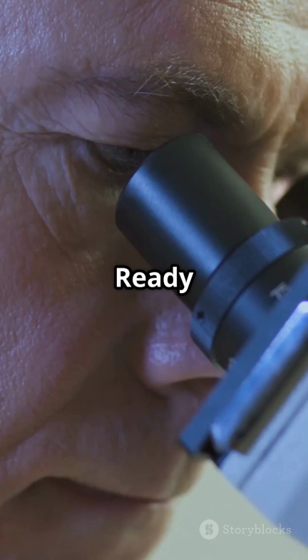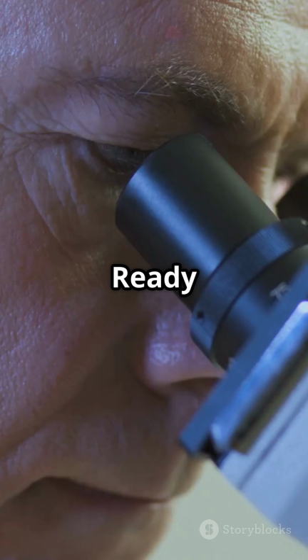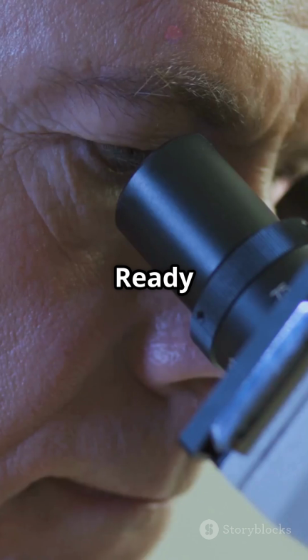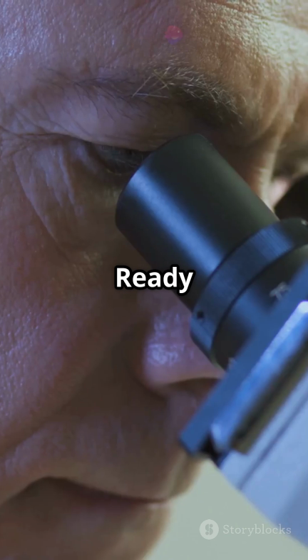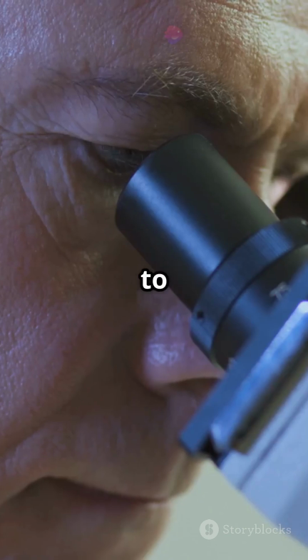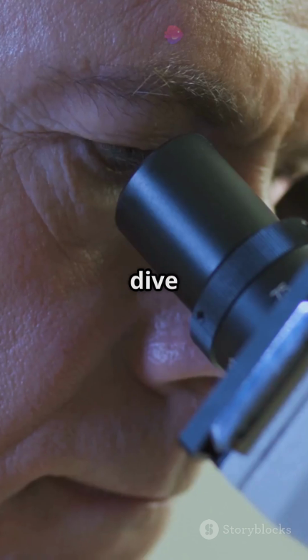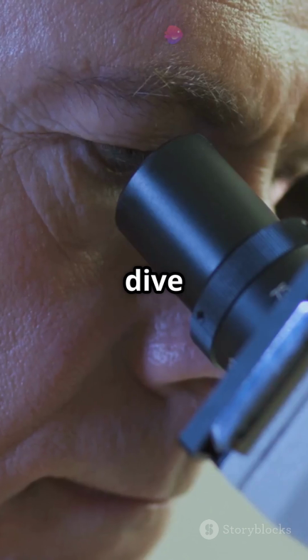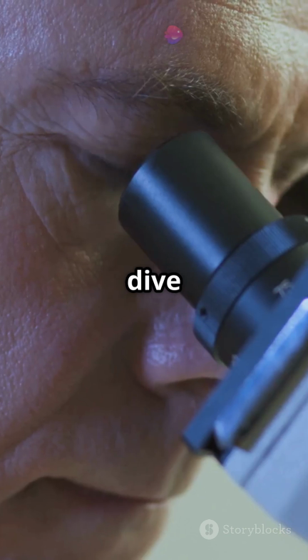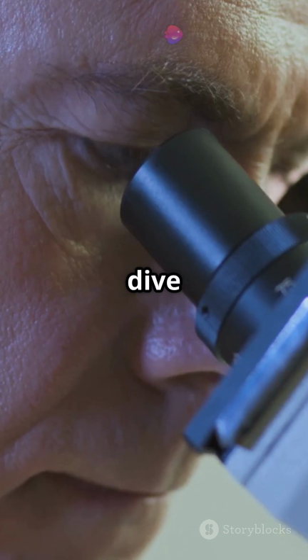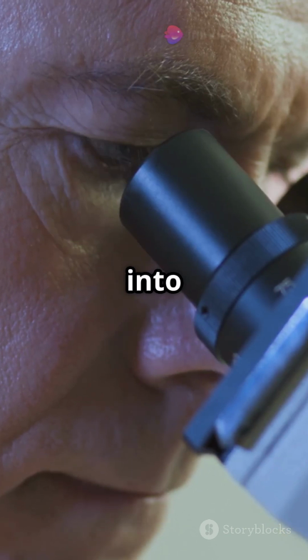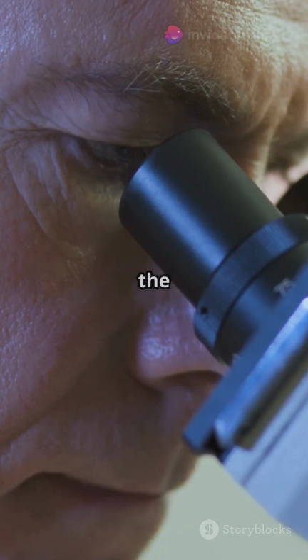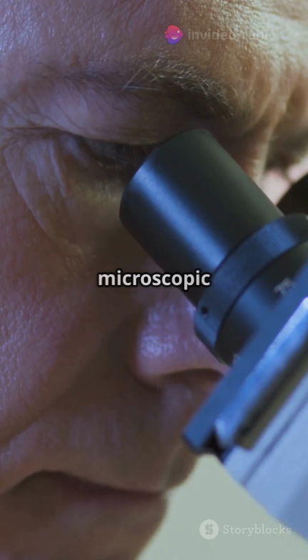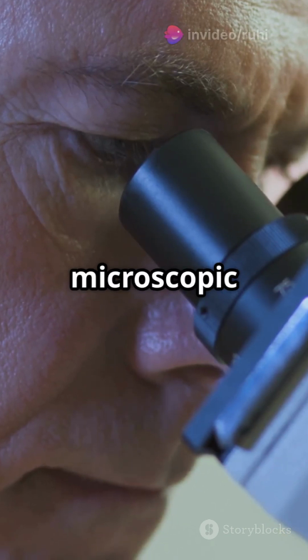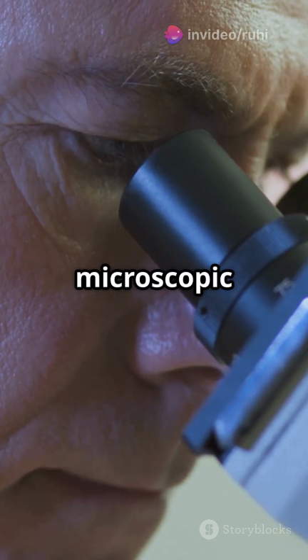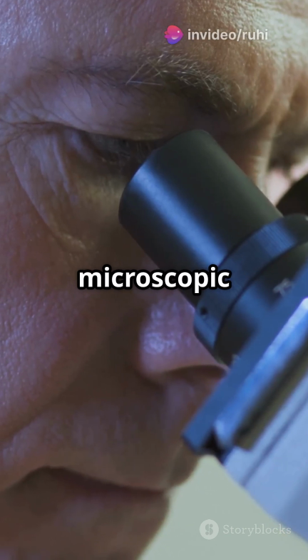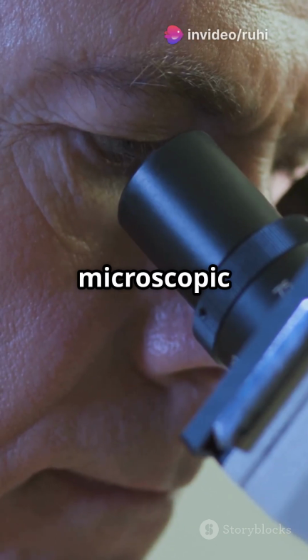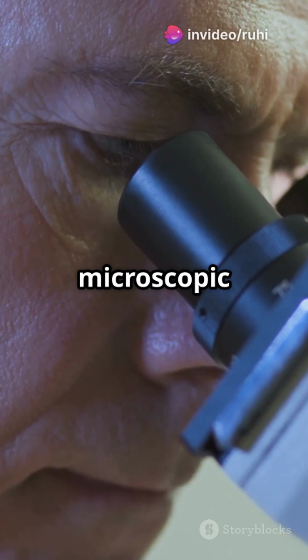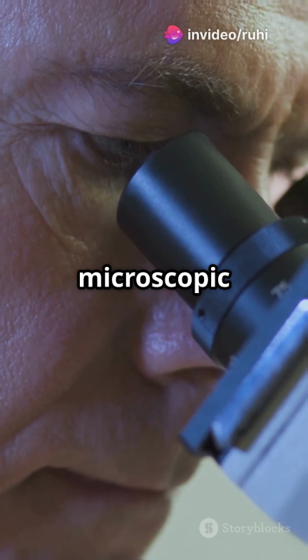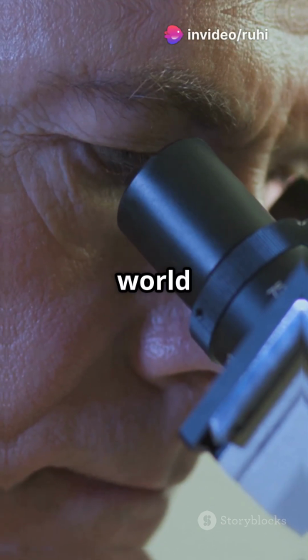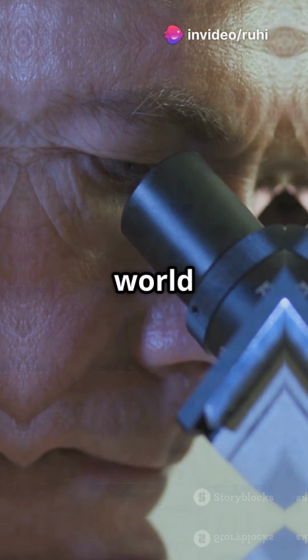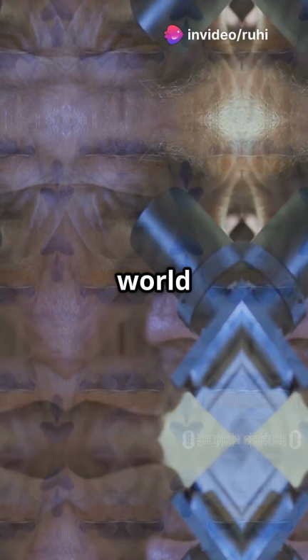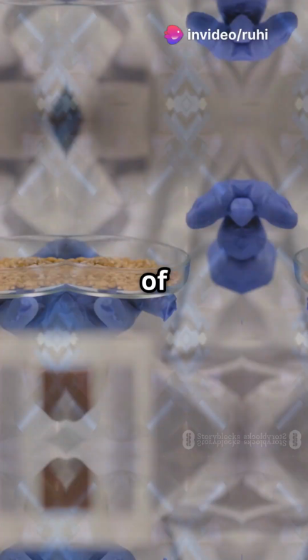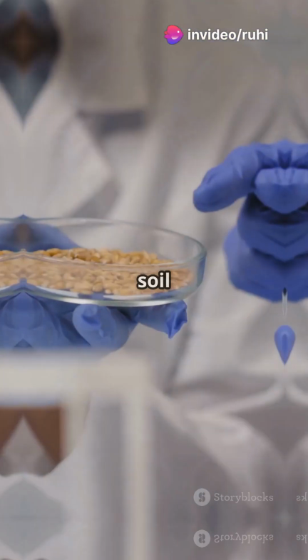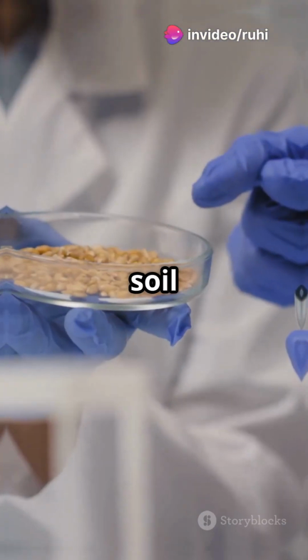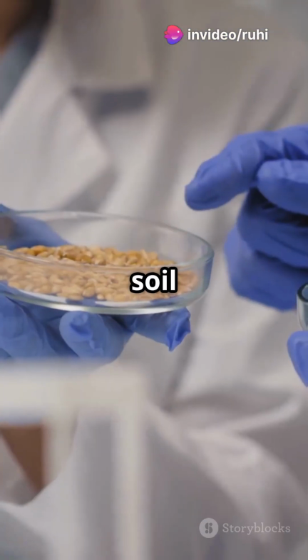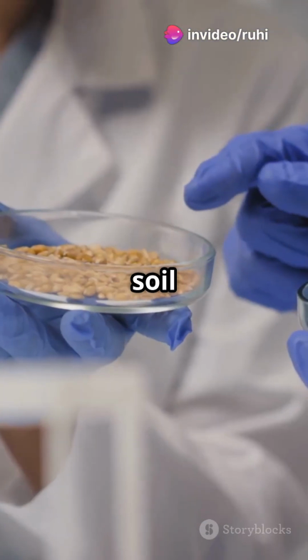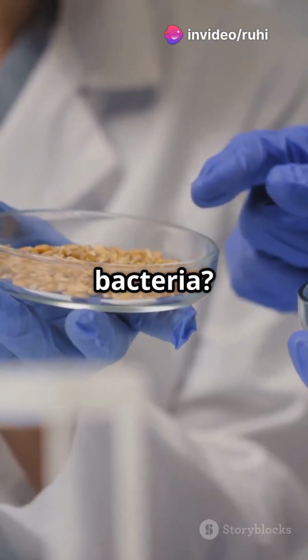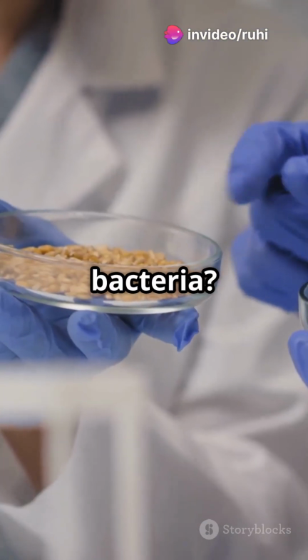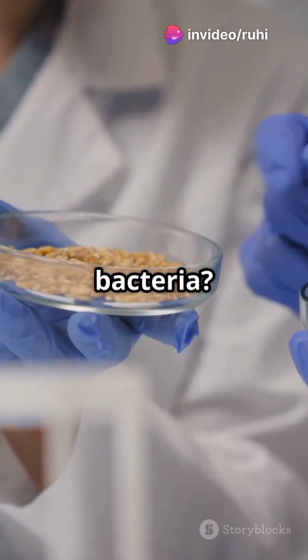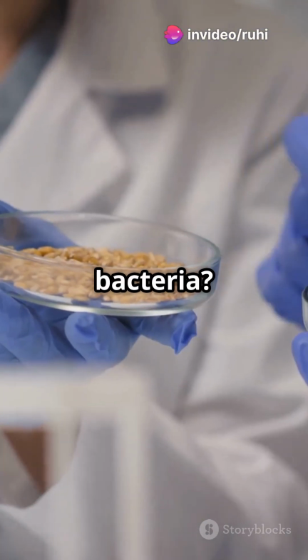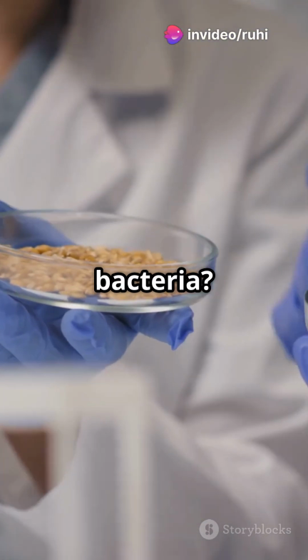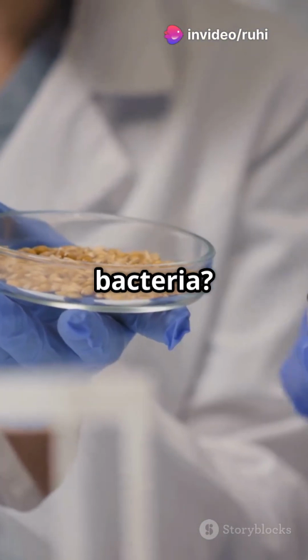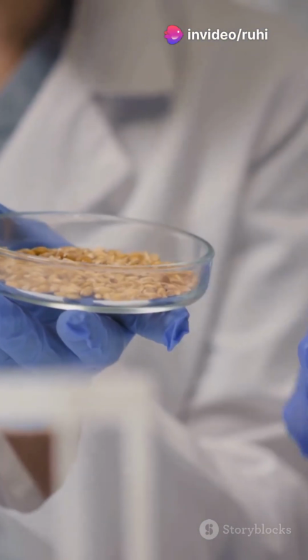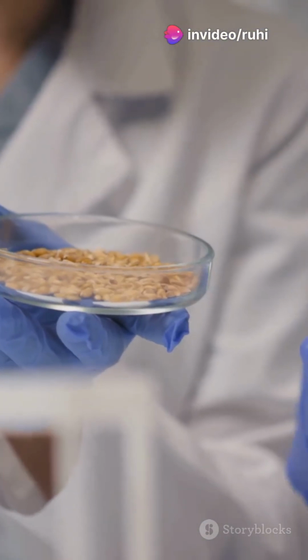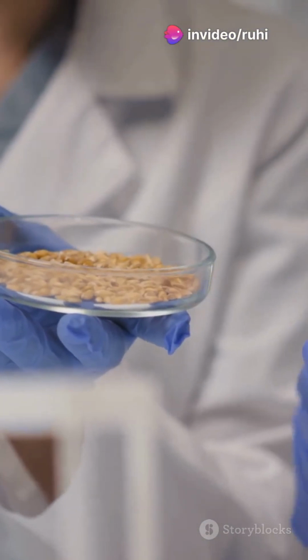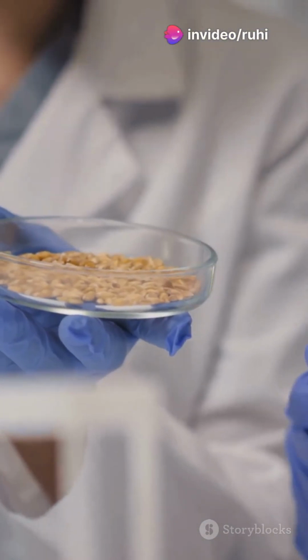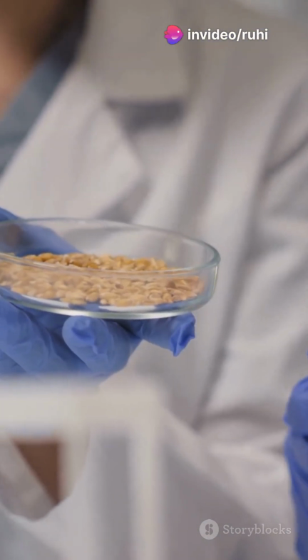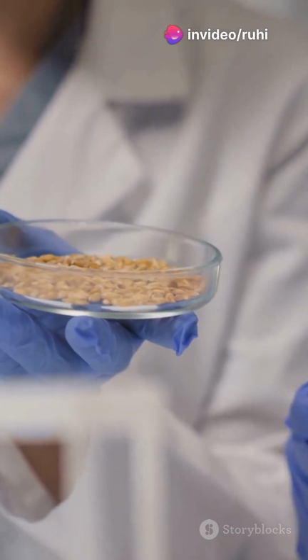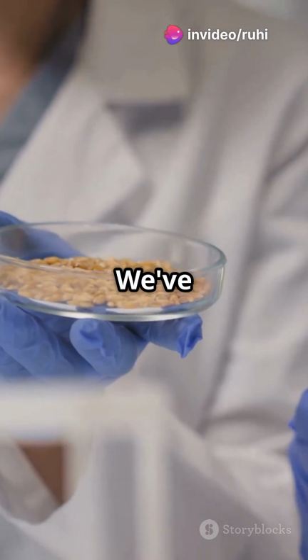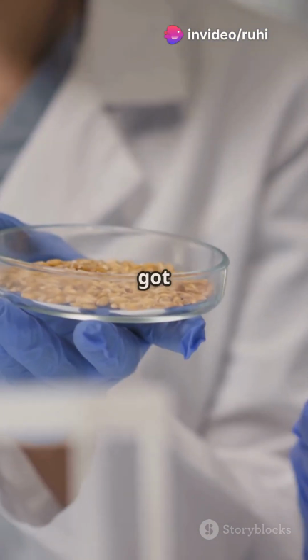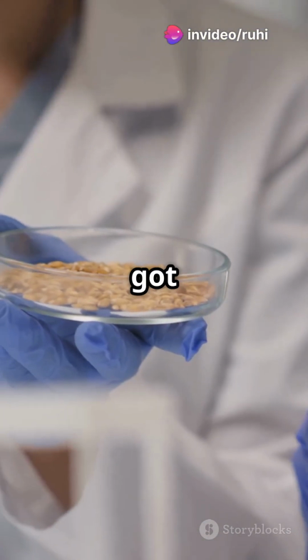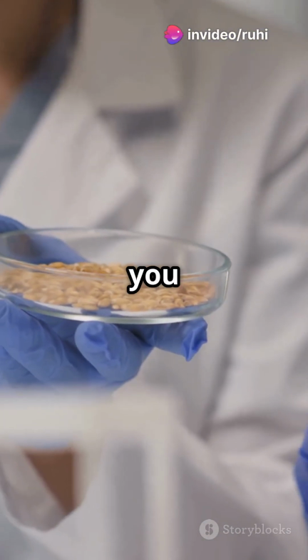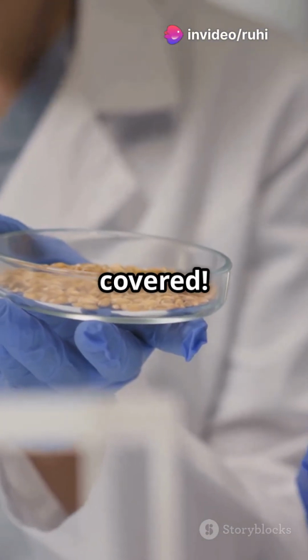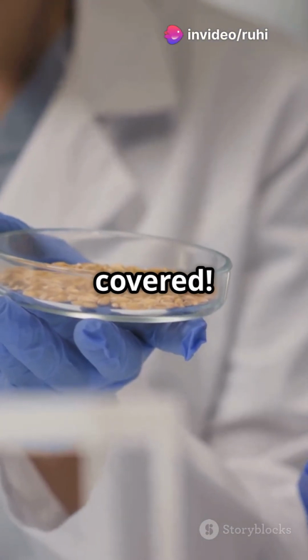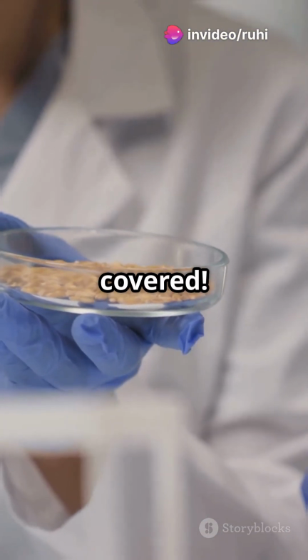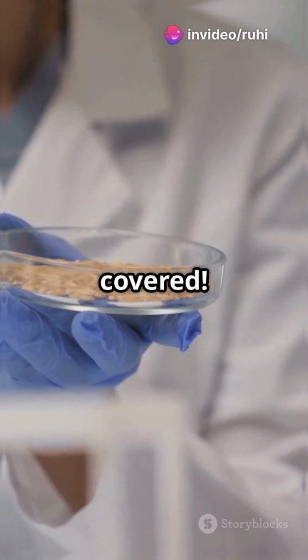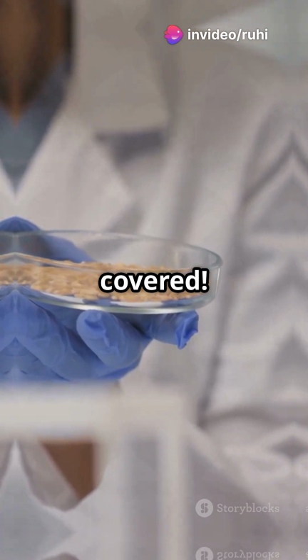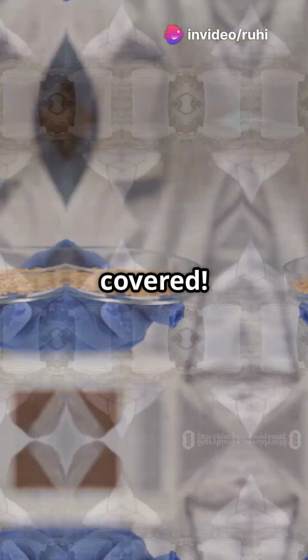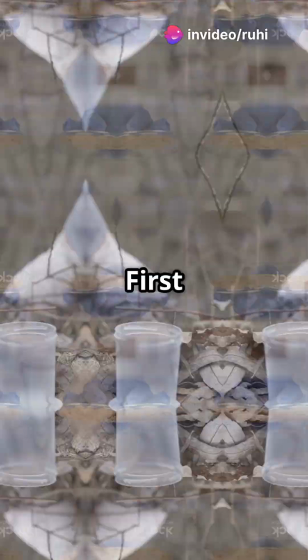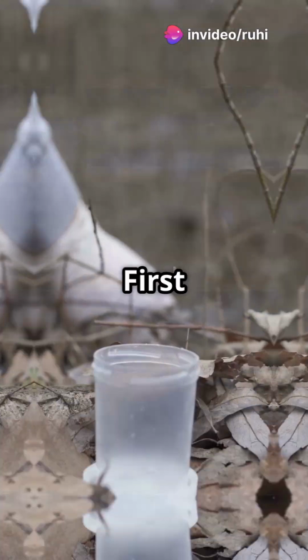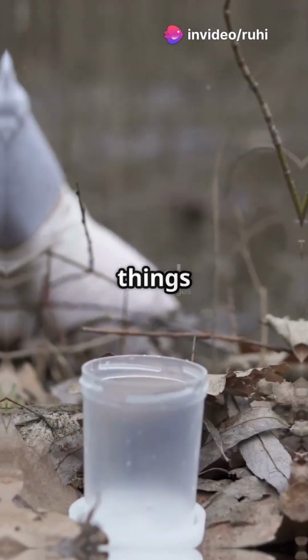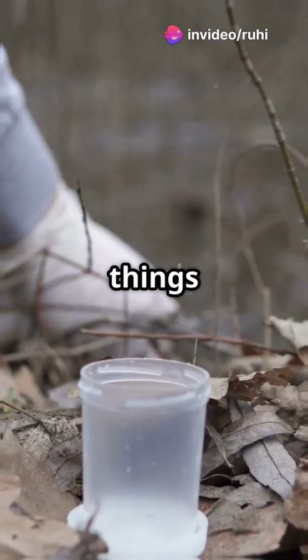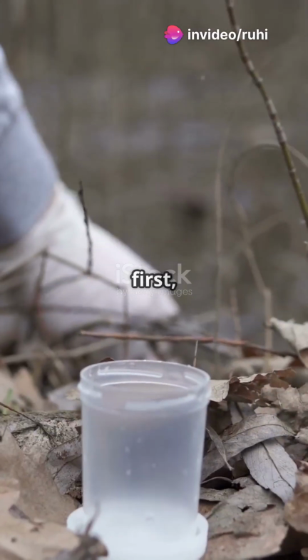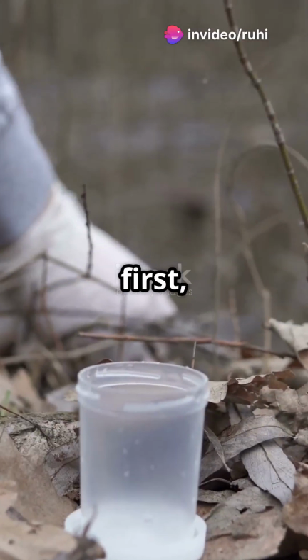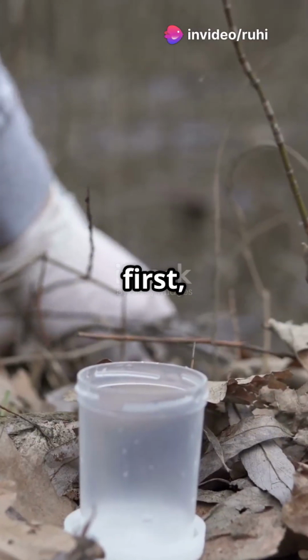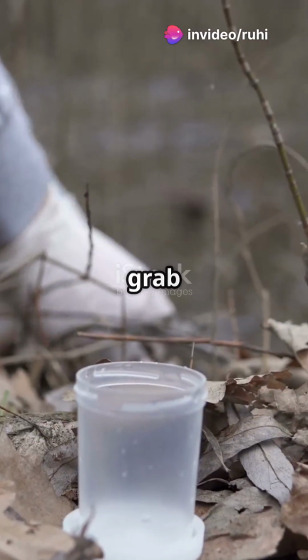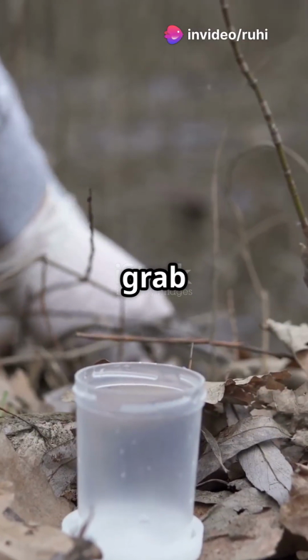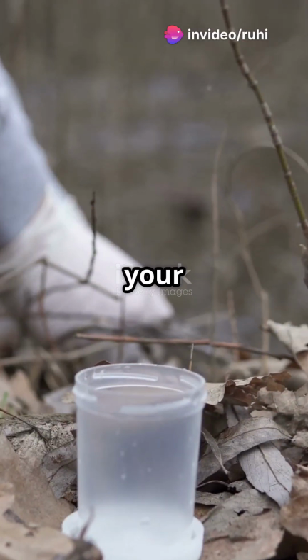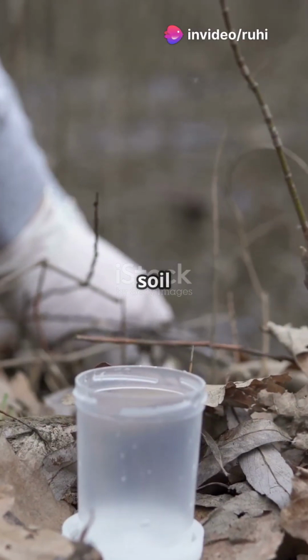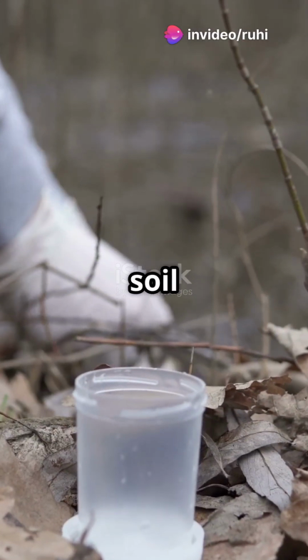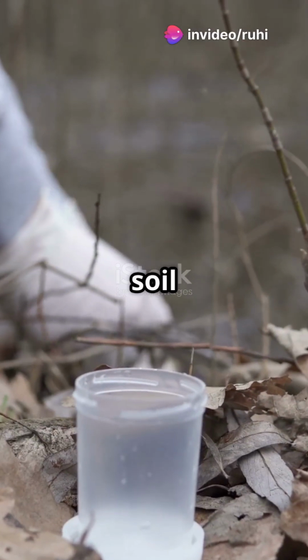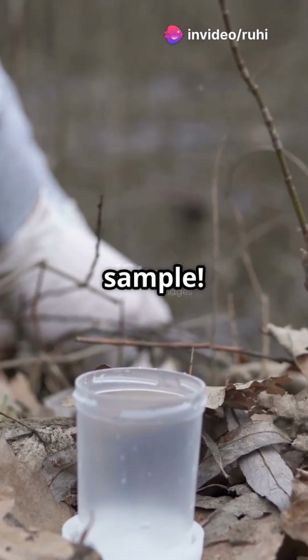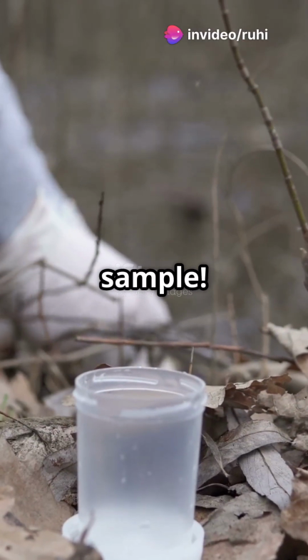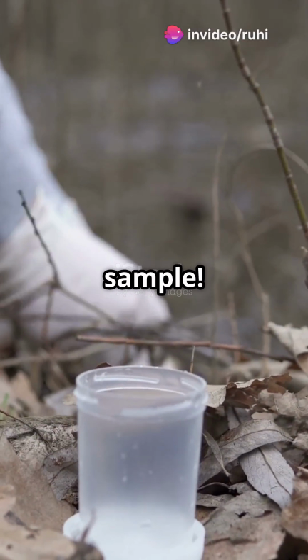Ready to dive into the microscopic world of soil bacteria? We've got you covered. First things first, grab your soil sample.